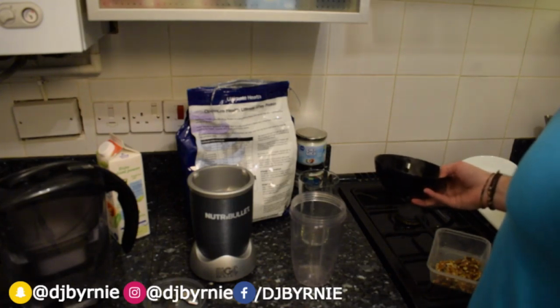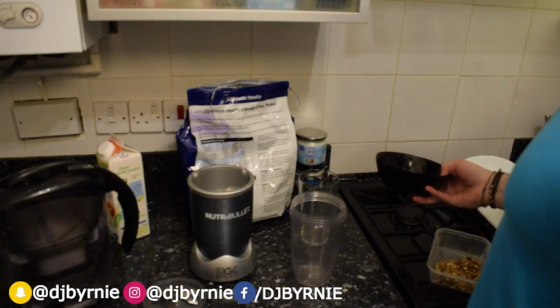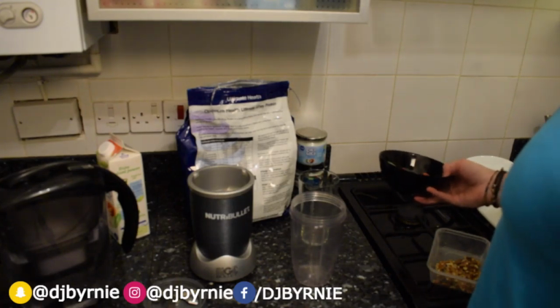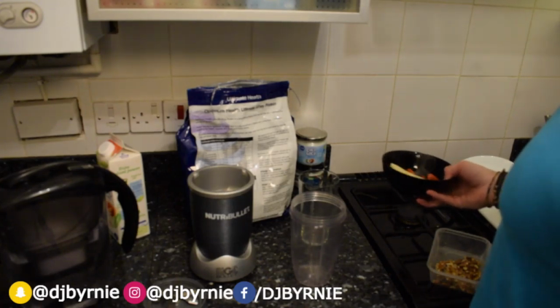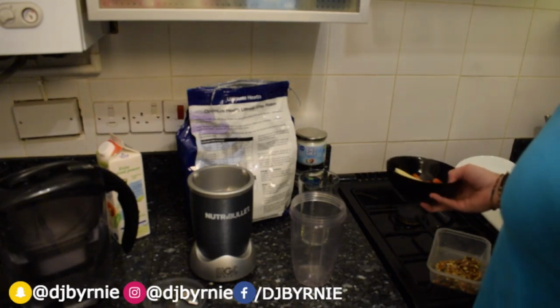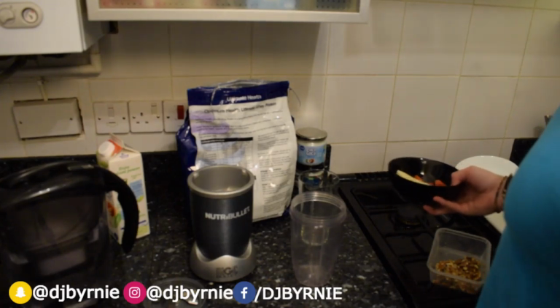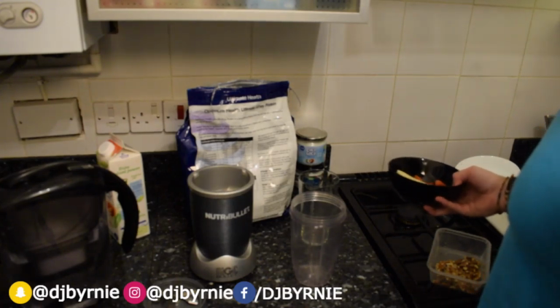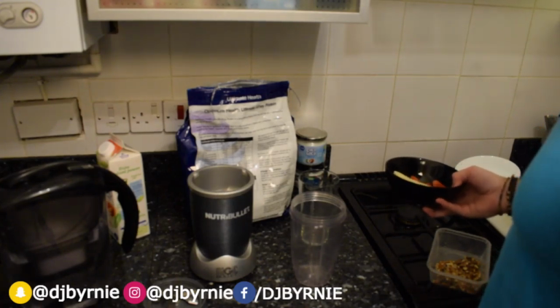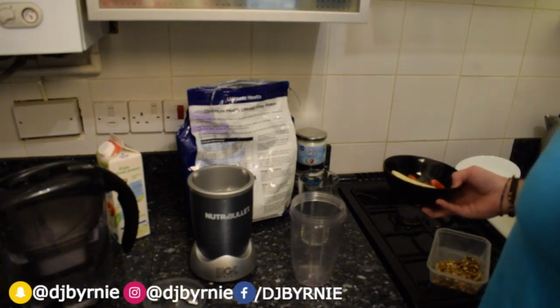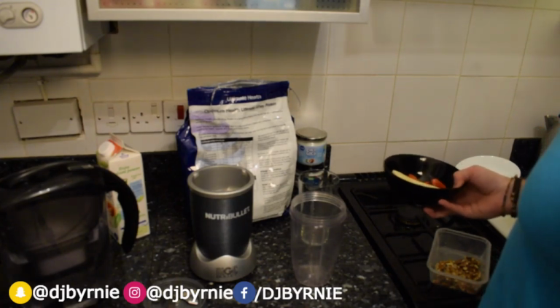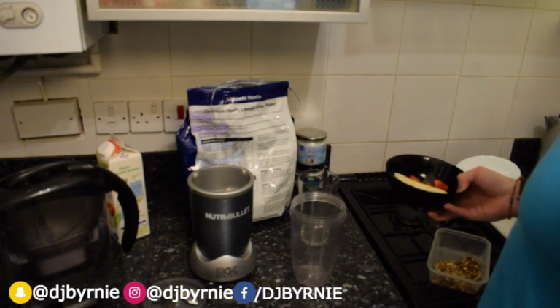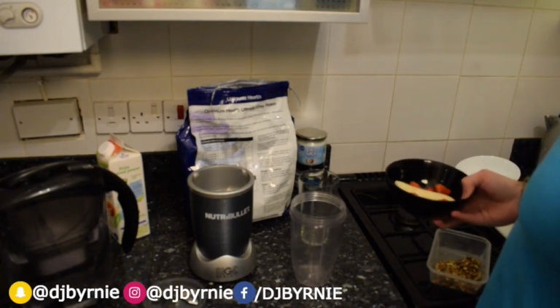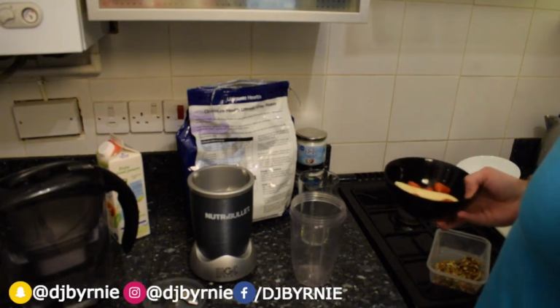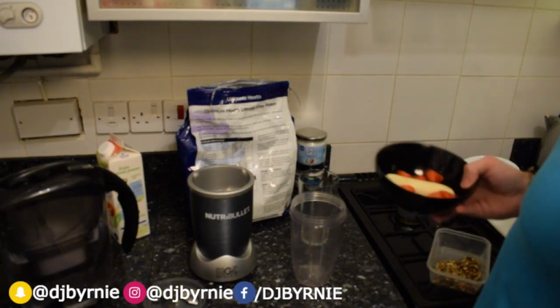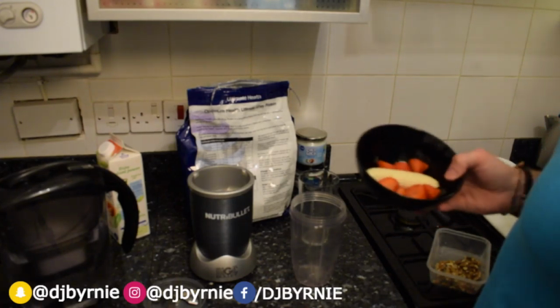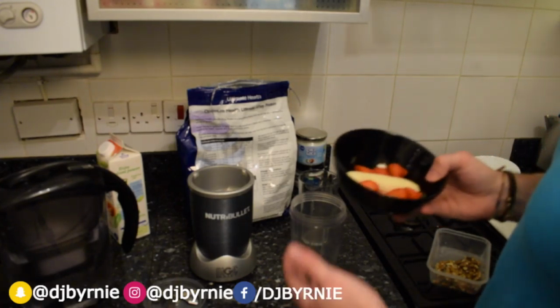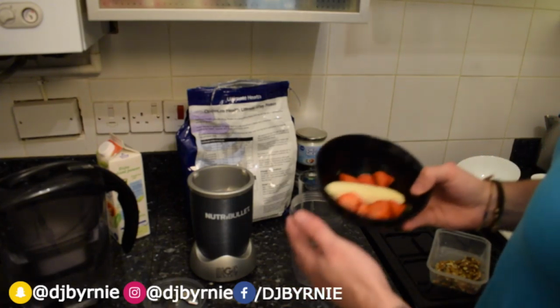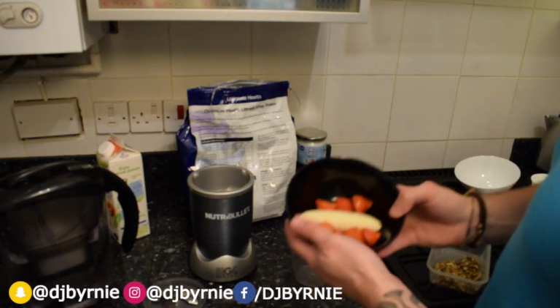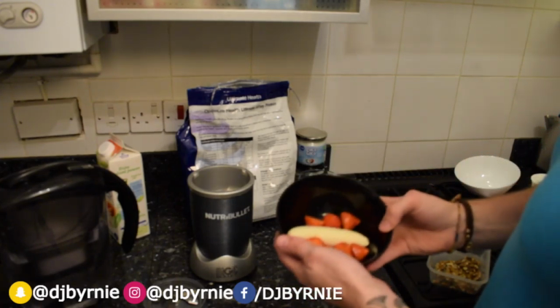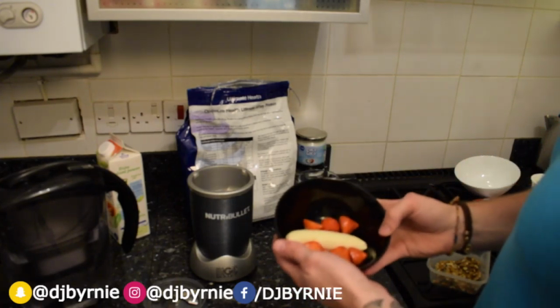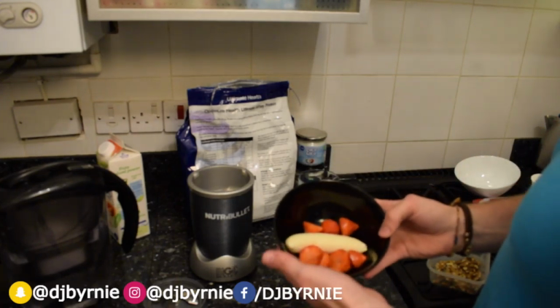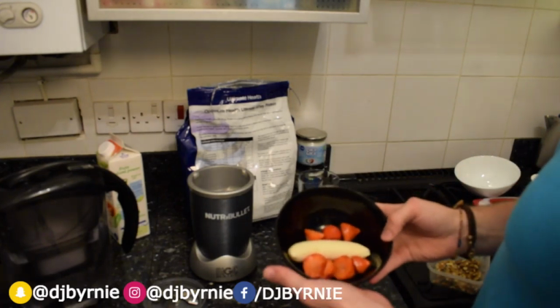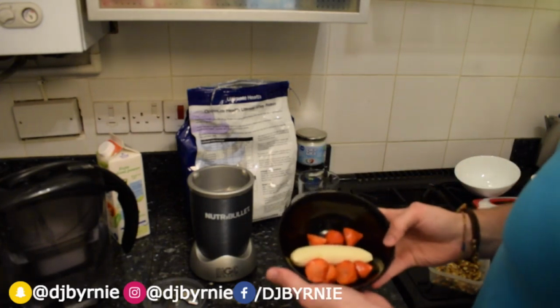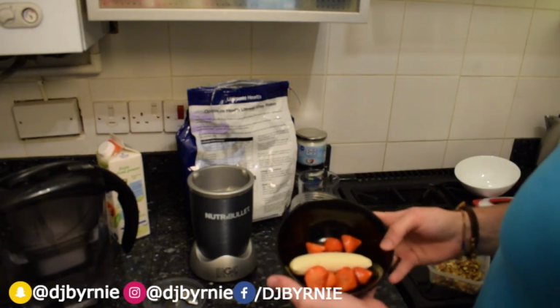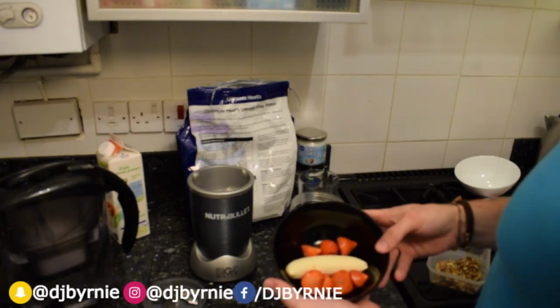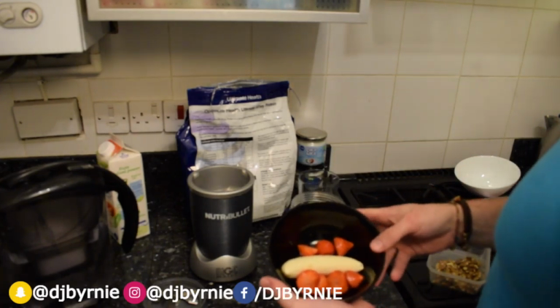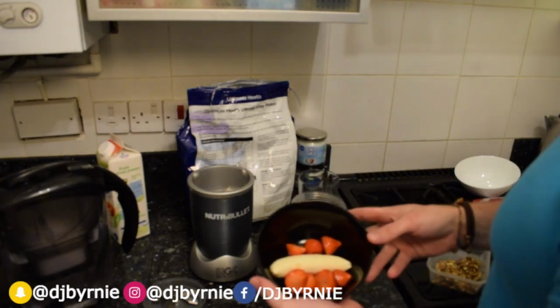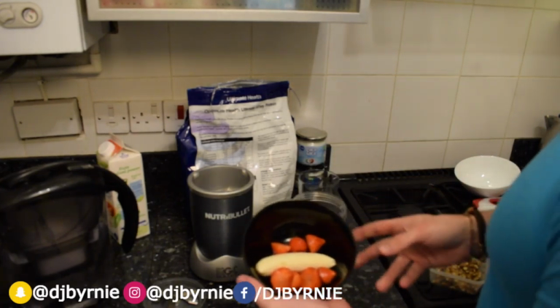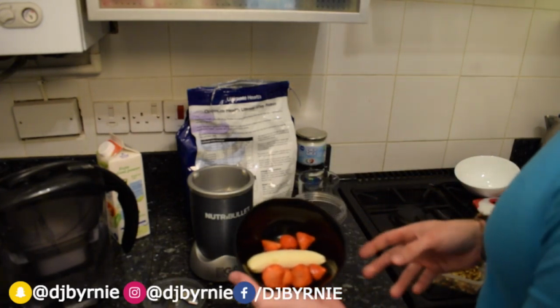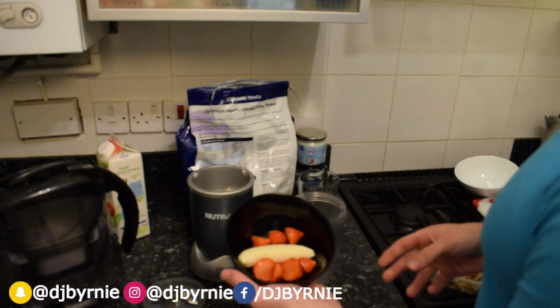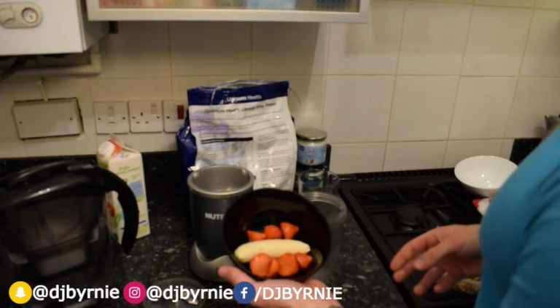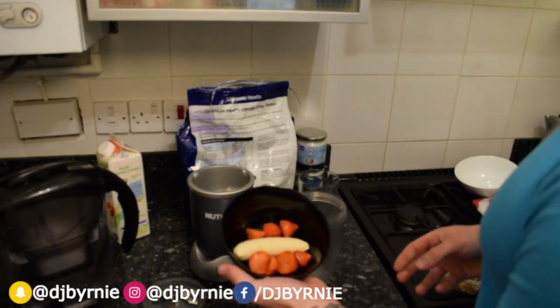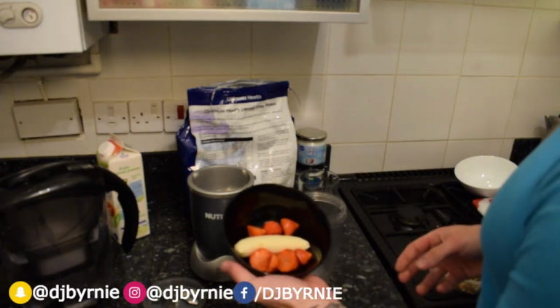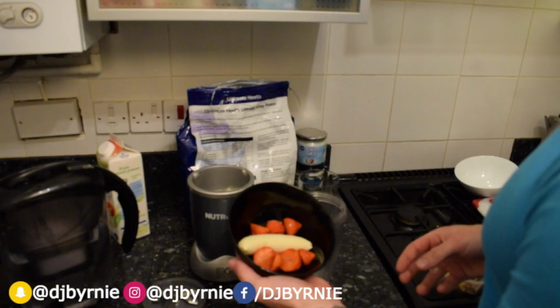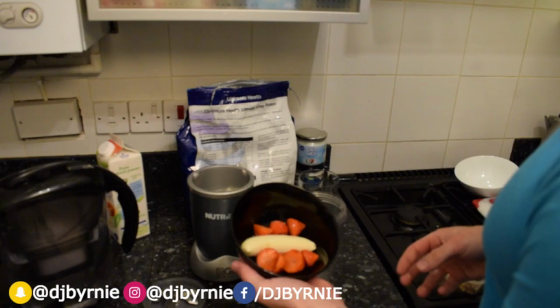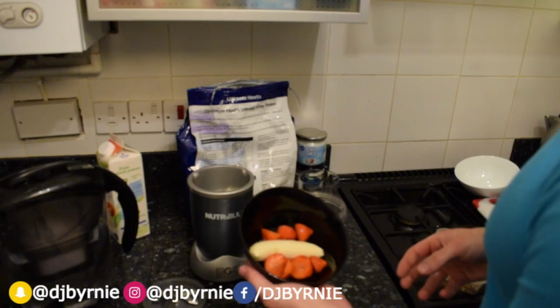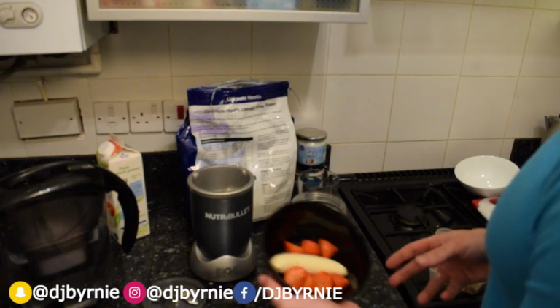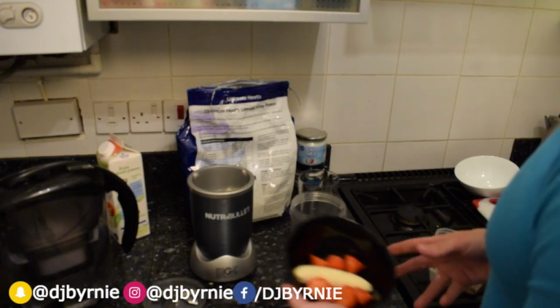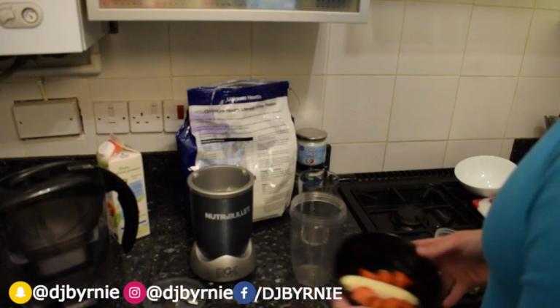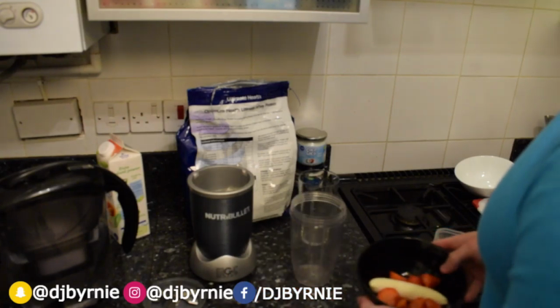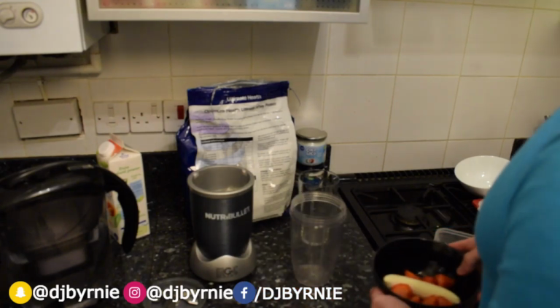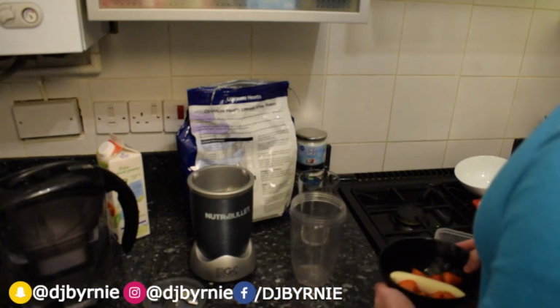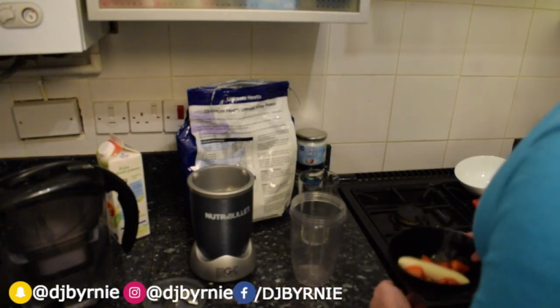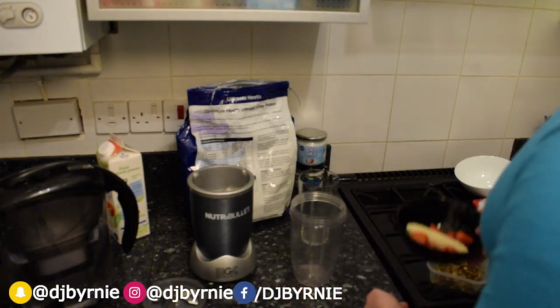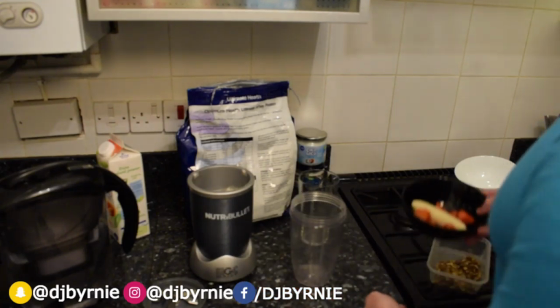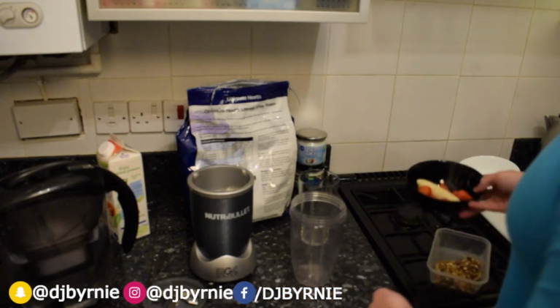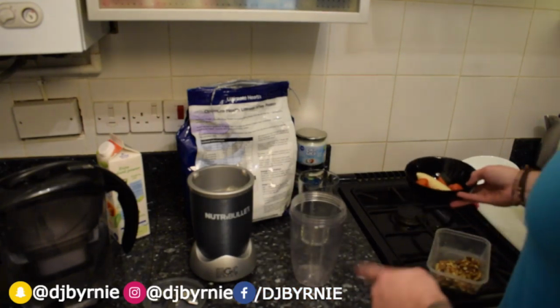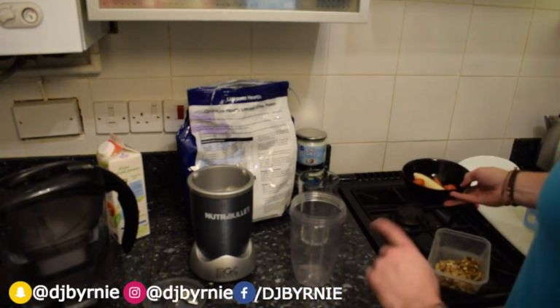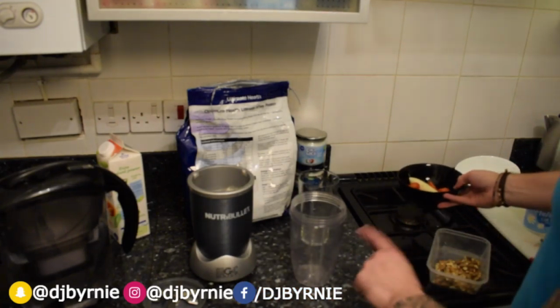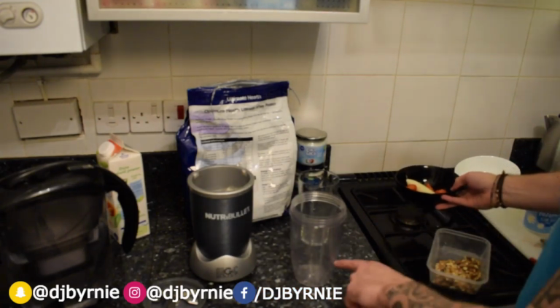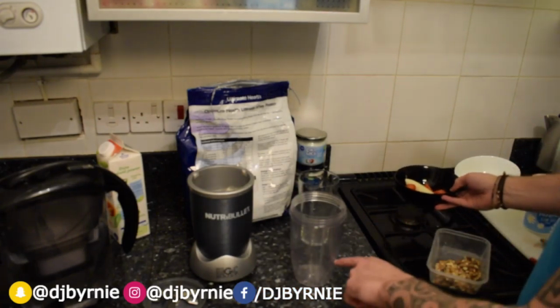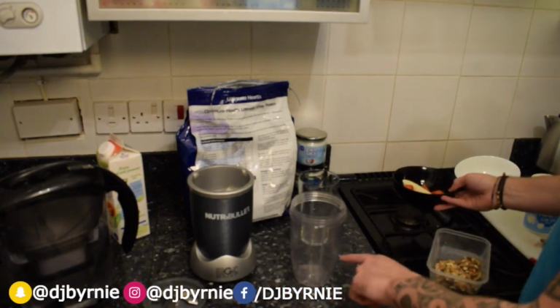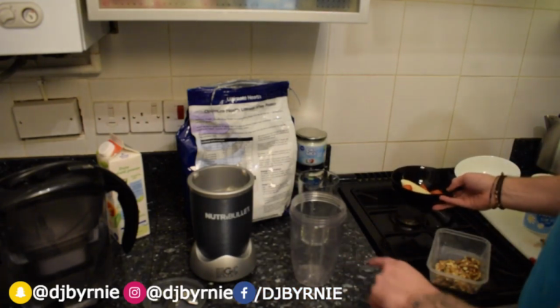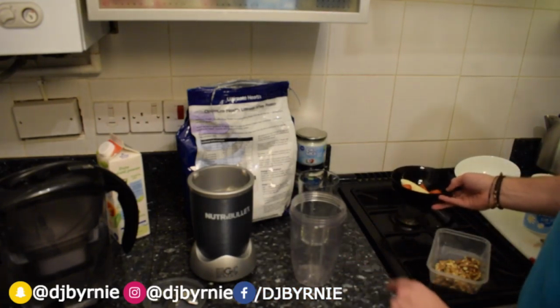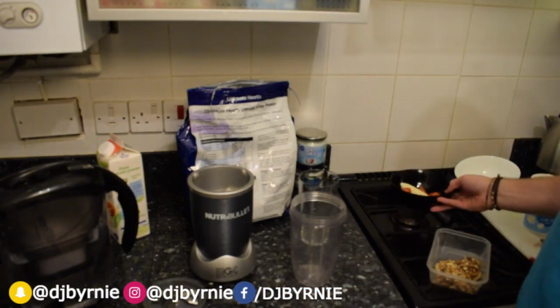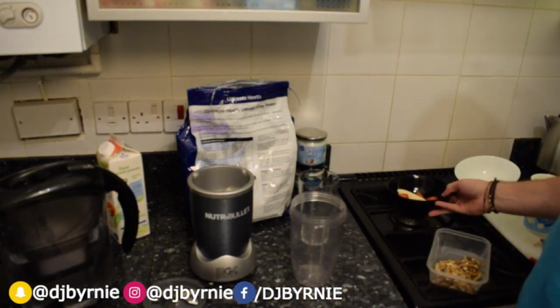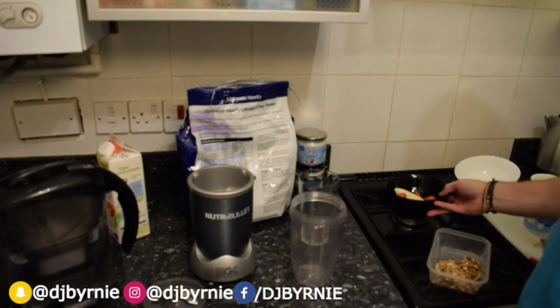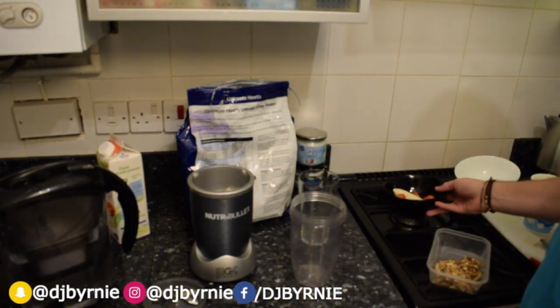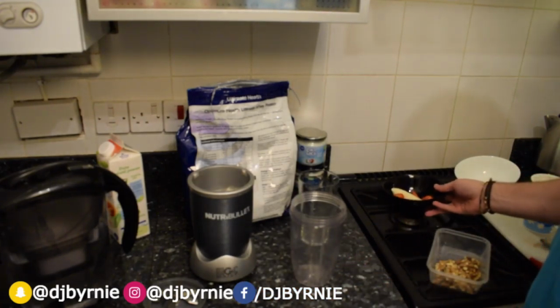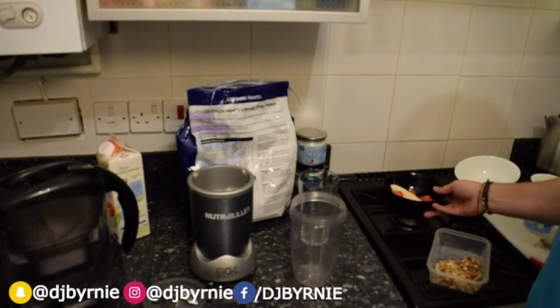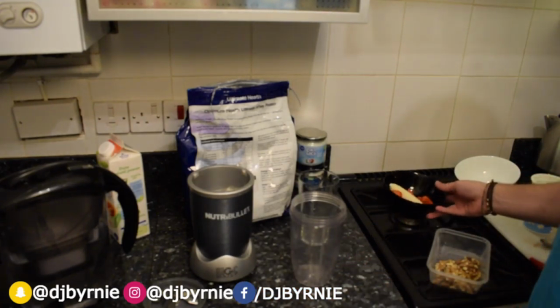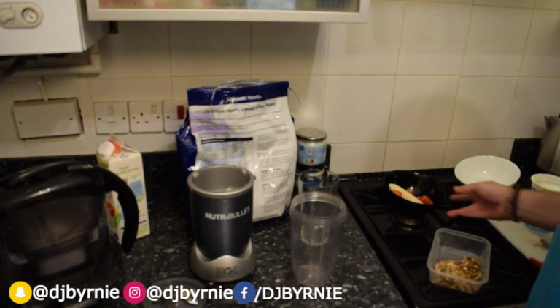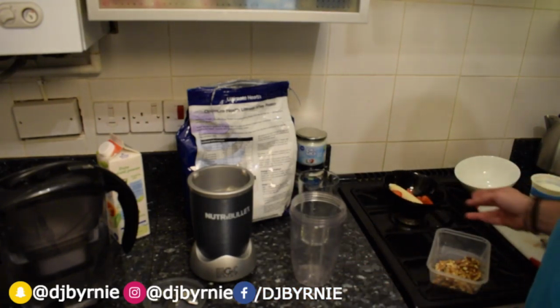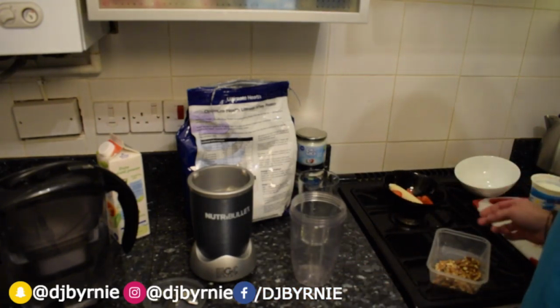Hi YouTube, back again — me, Dan Byrne — with yet another smoothie shake recipe.